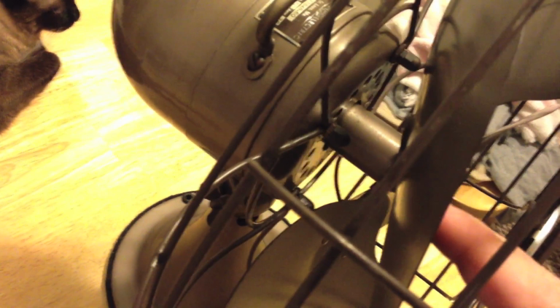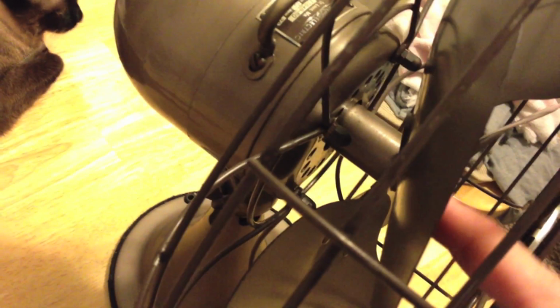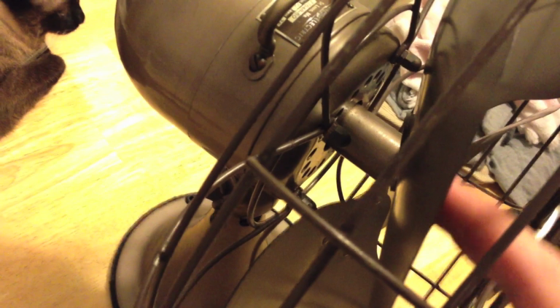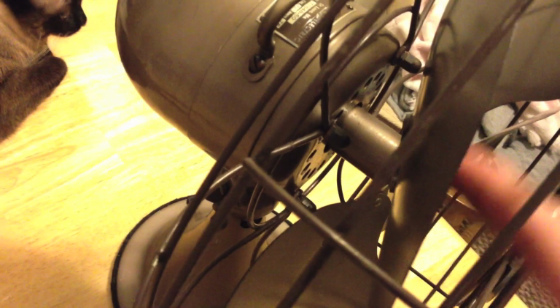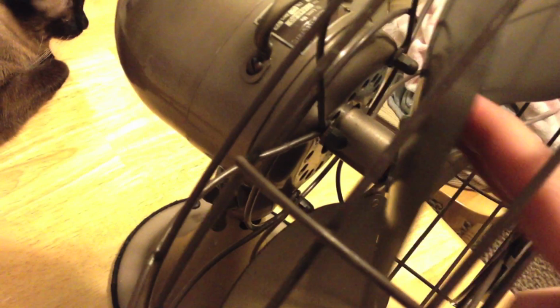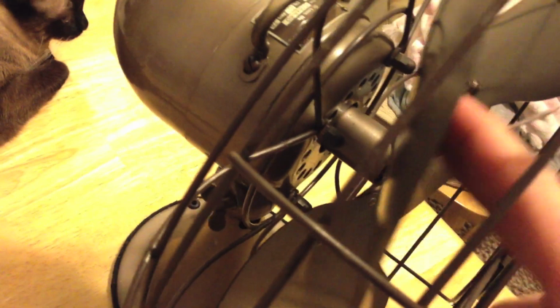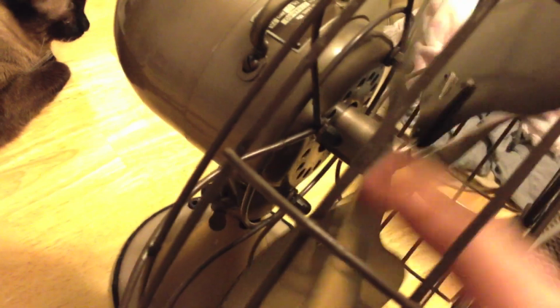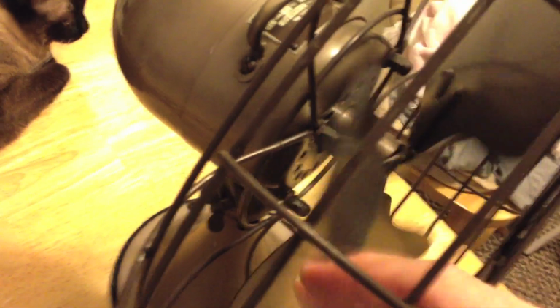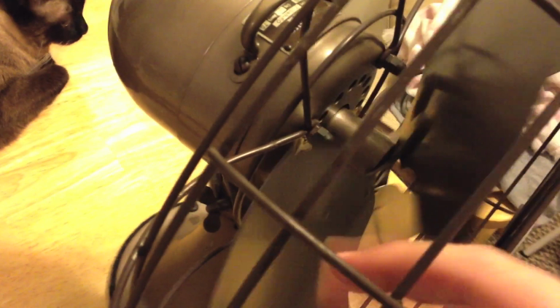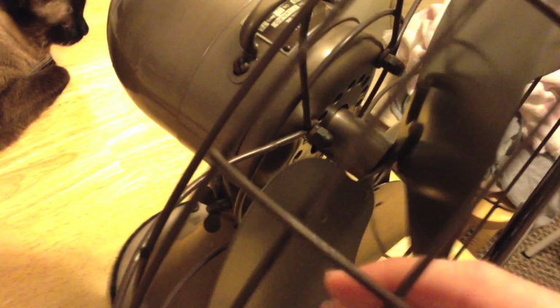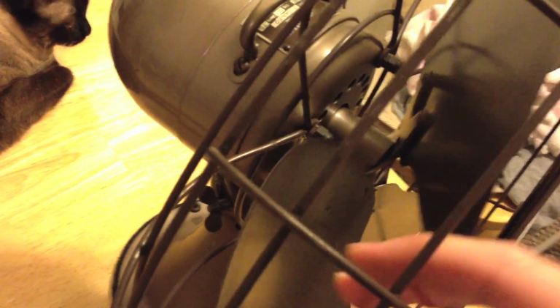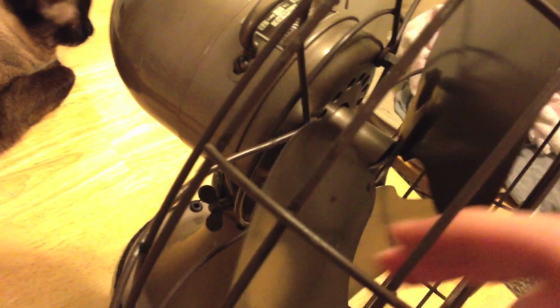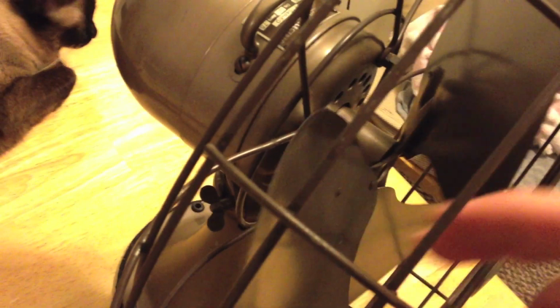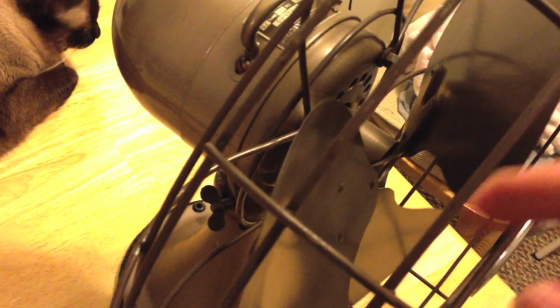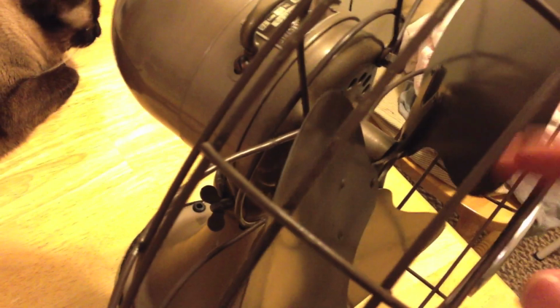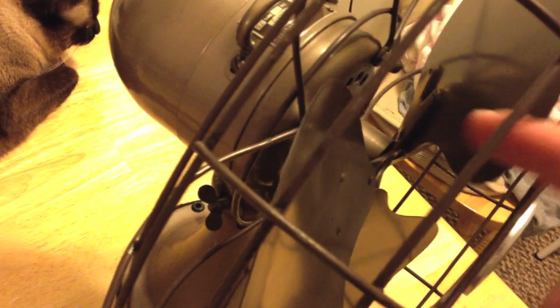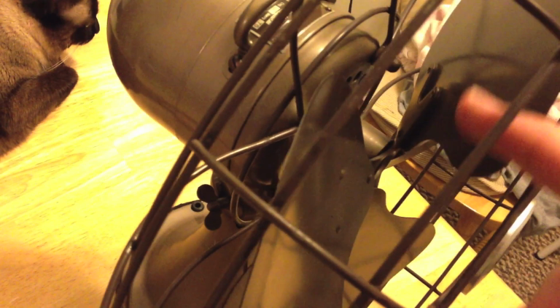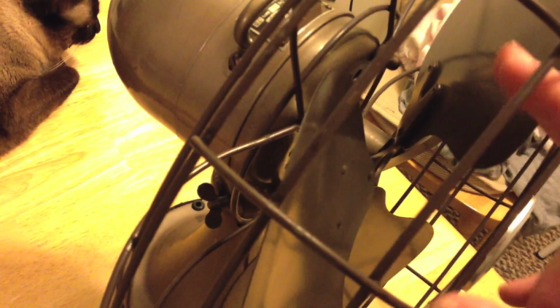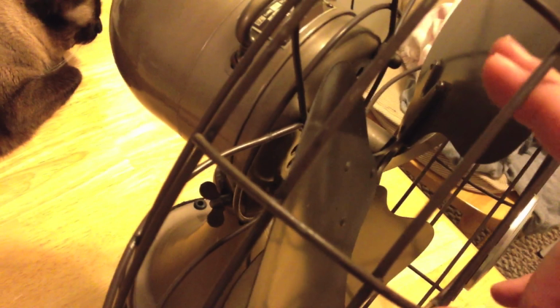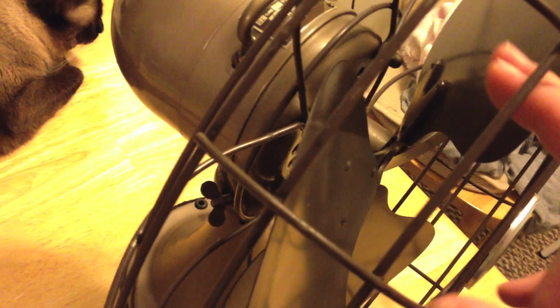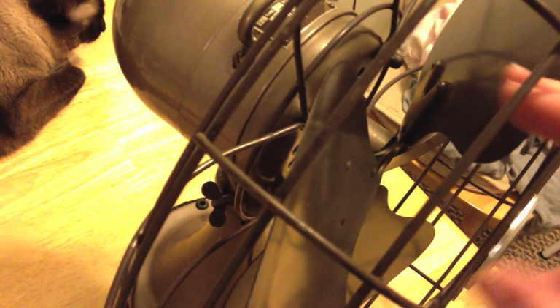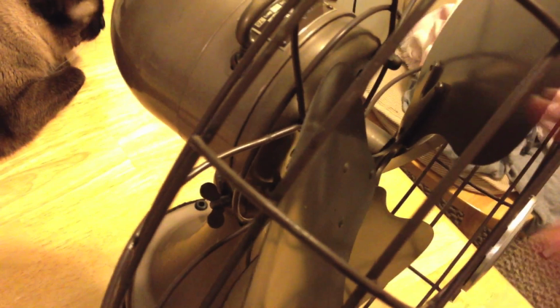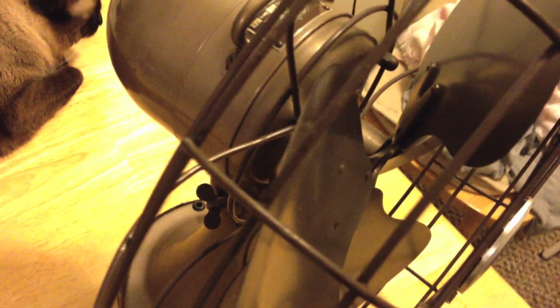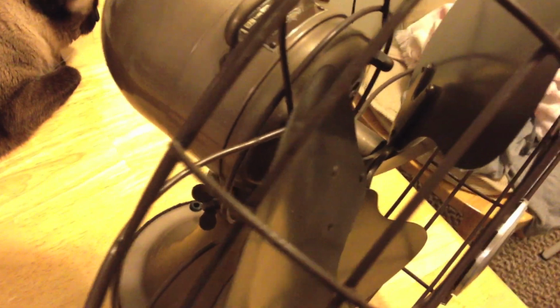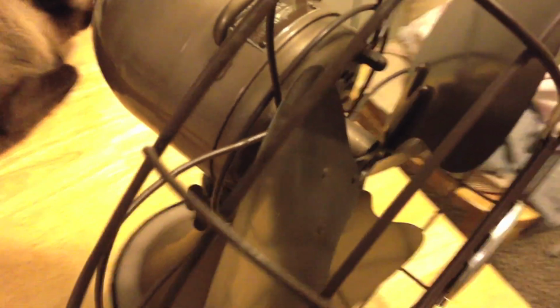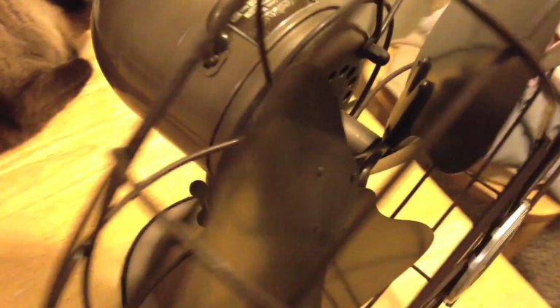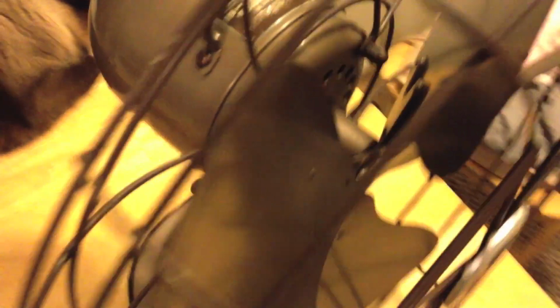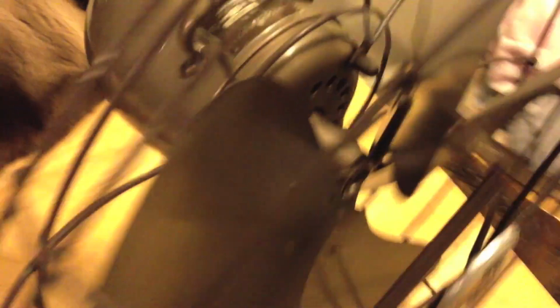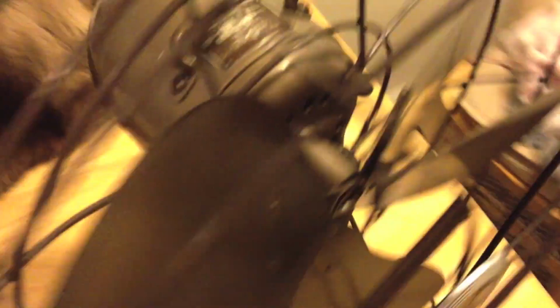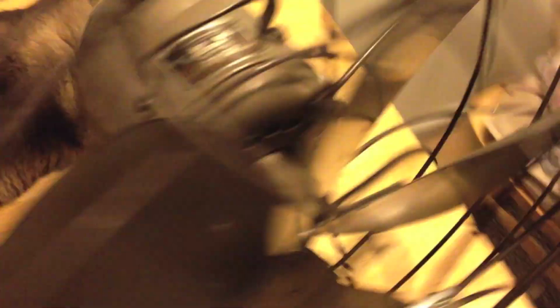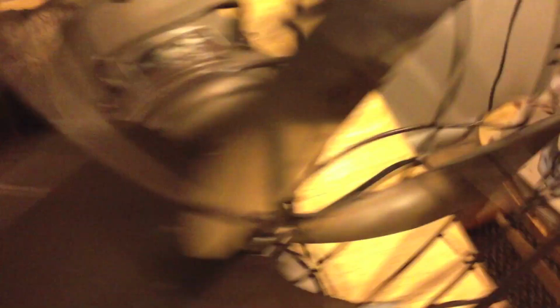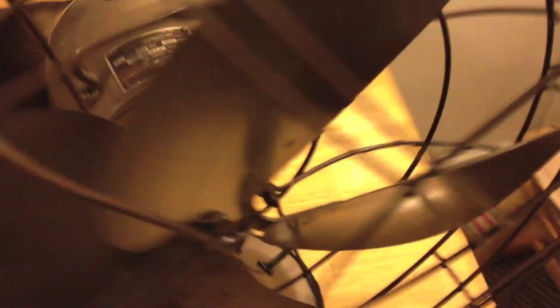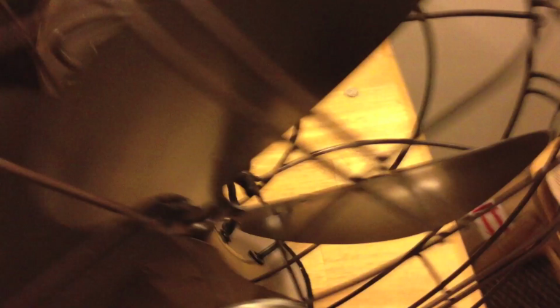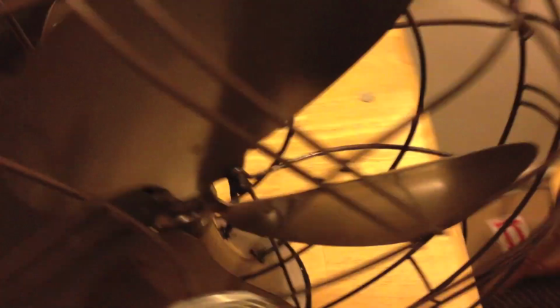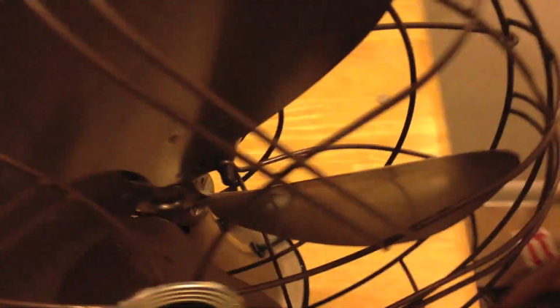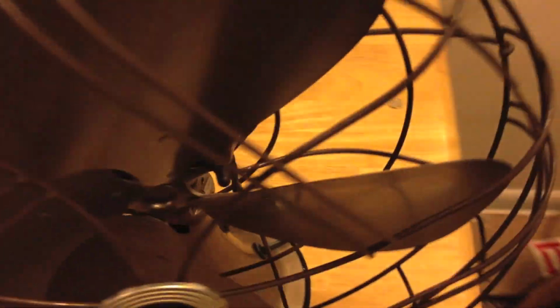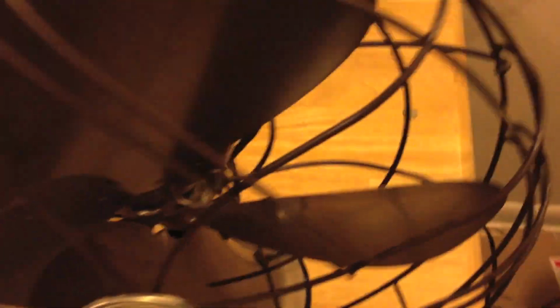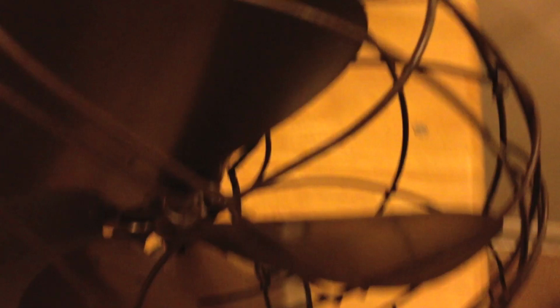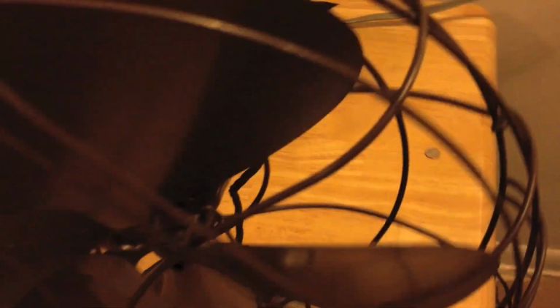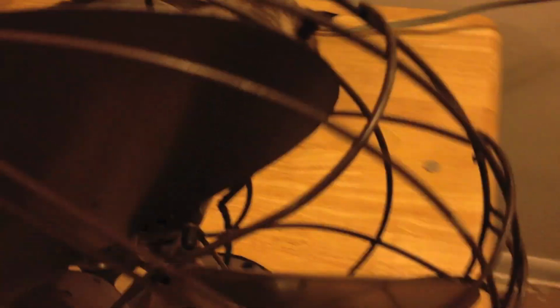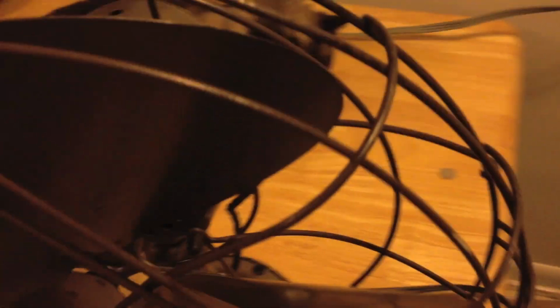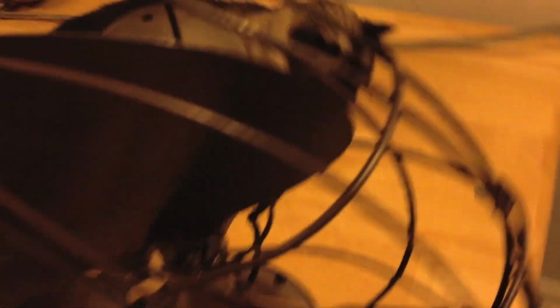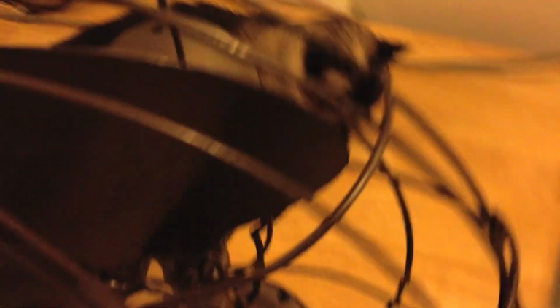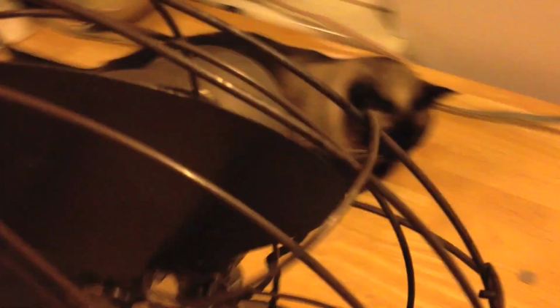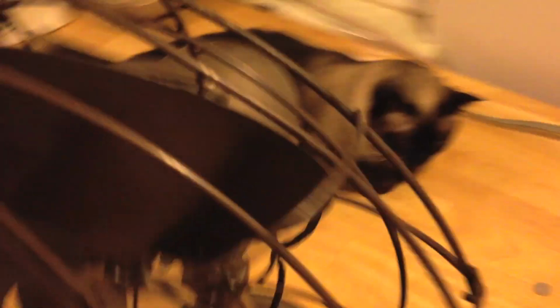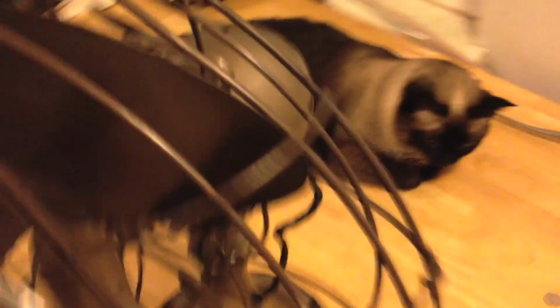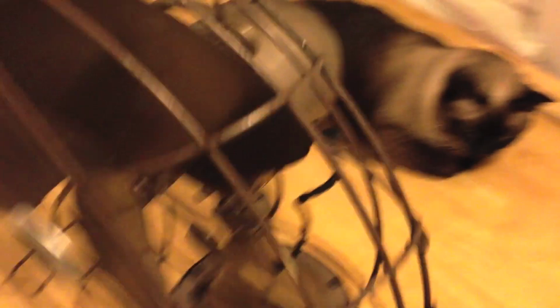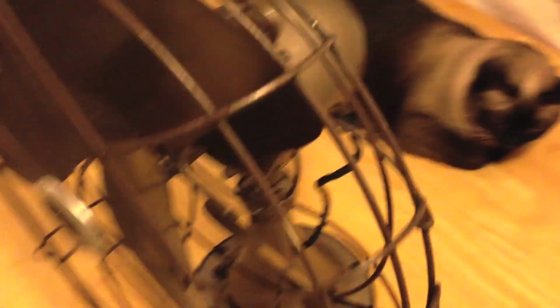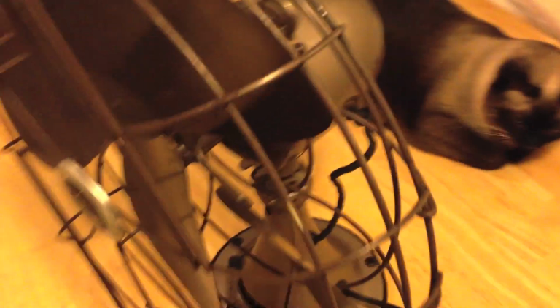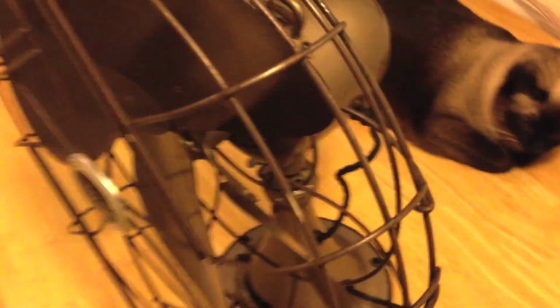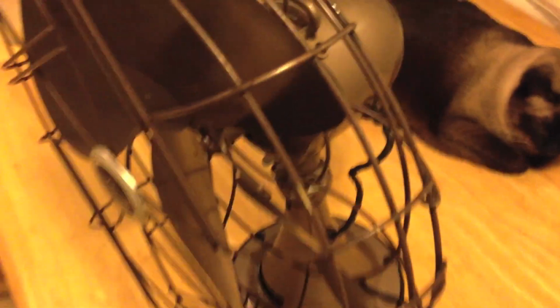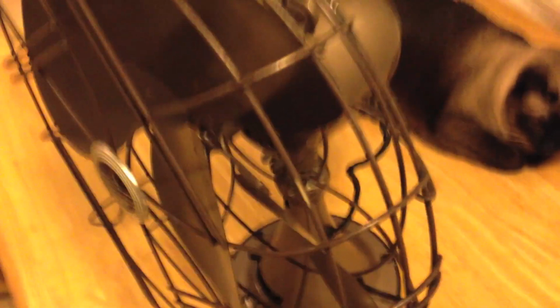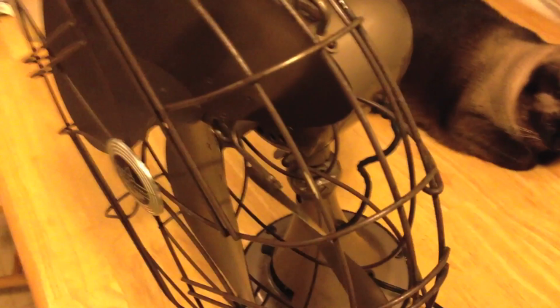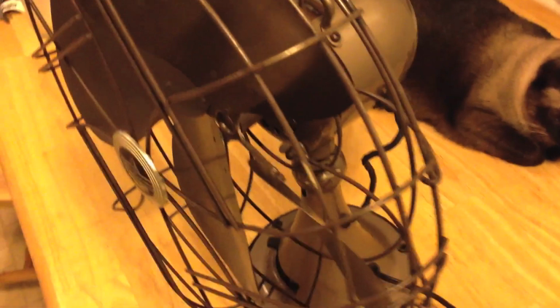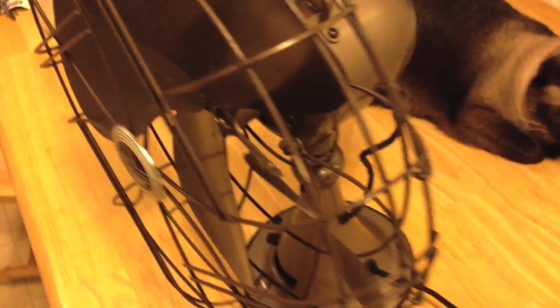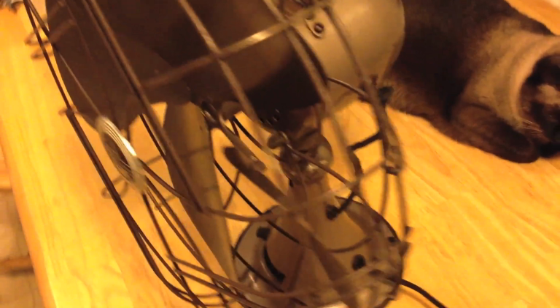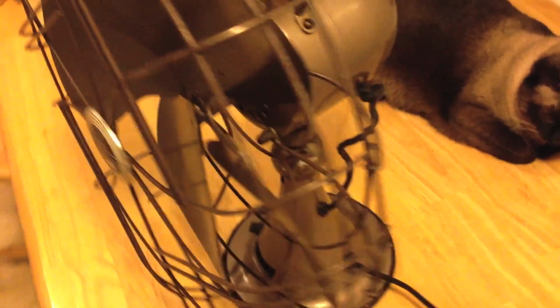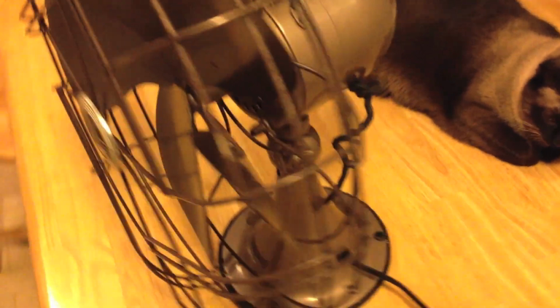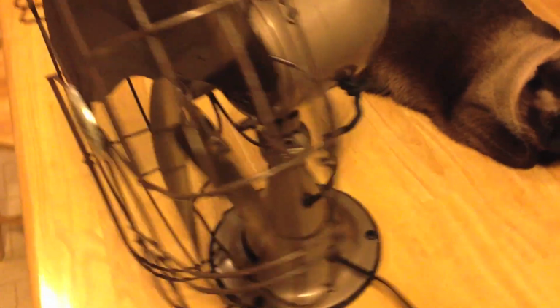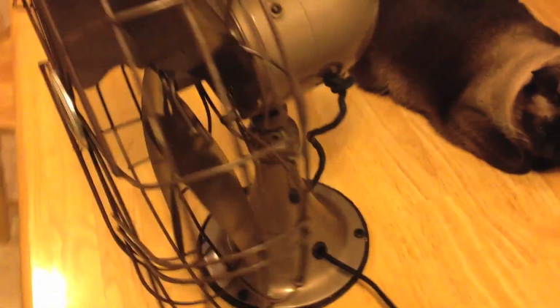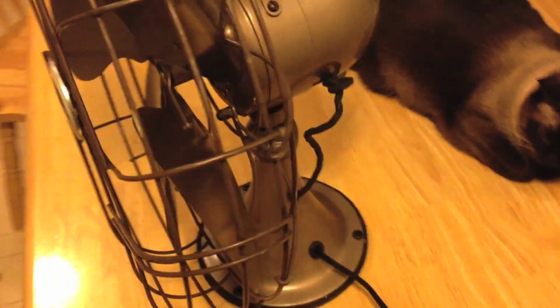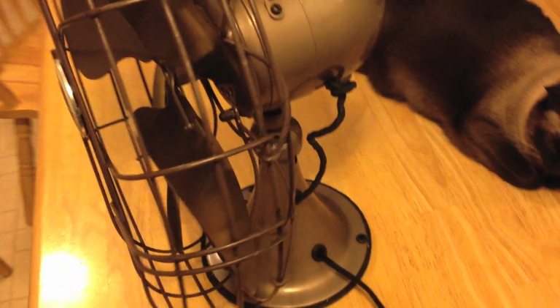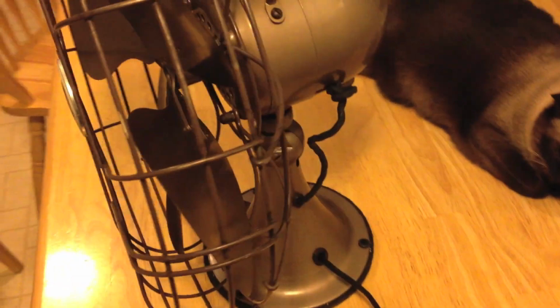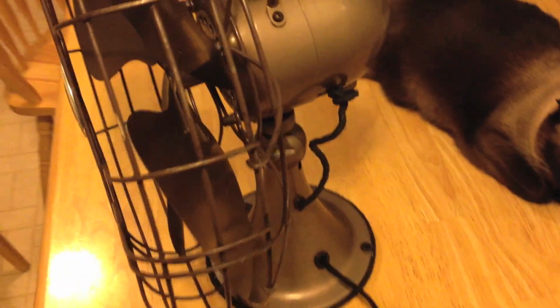I just don't want to make it in any worse shape than it is. But anyway, that is my new Emerson fan.